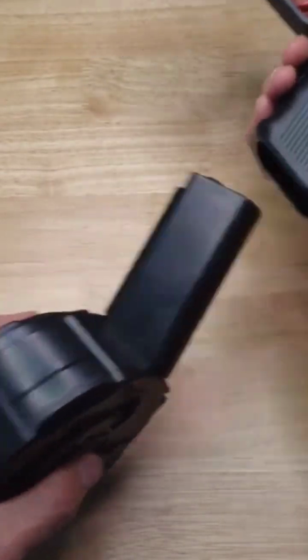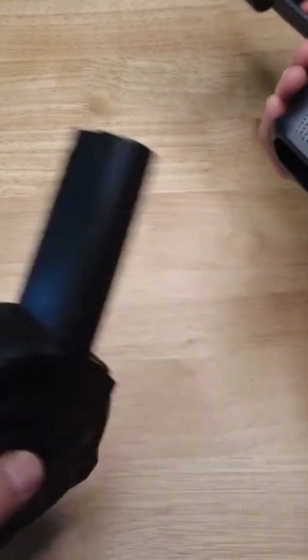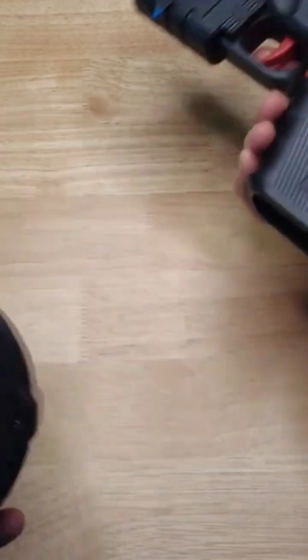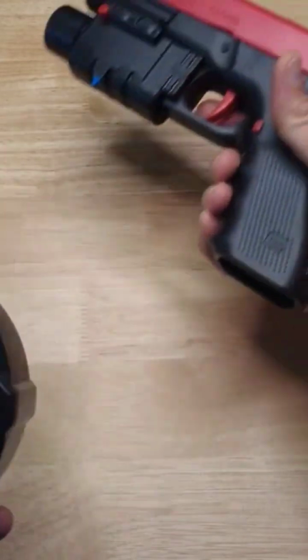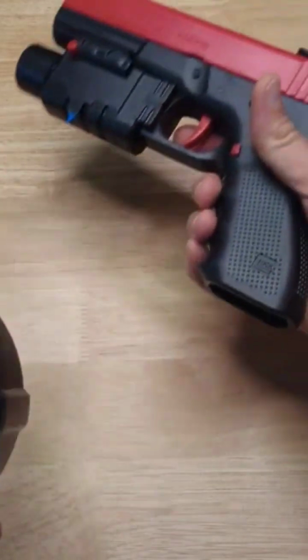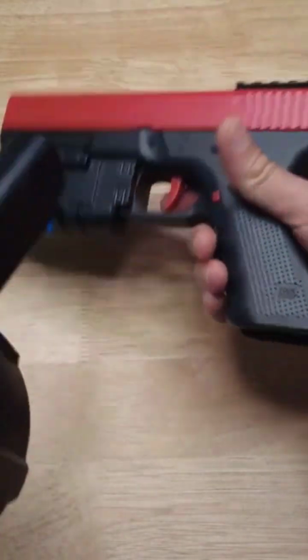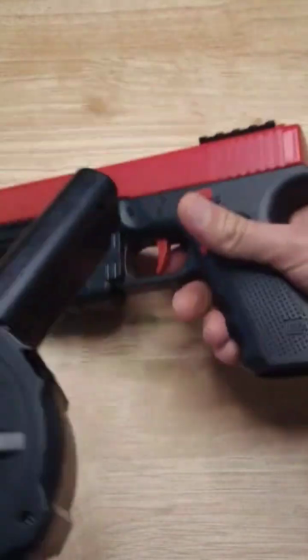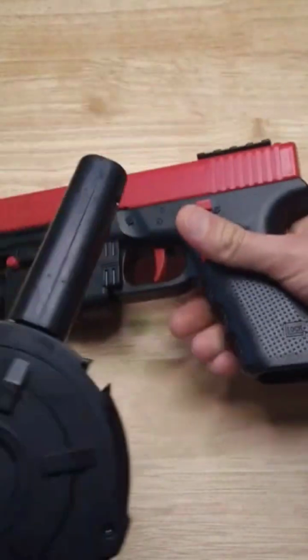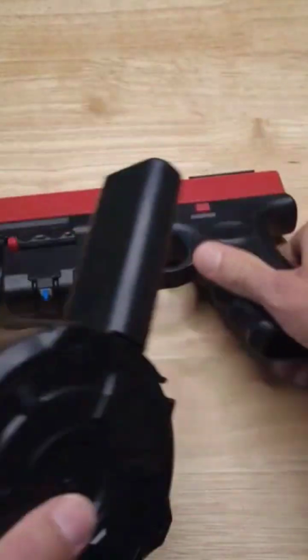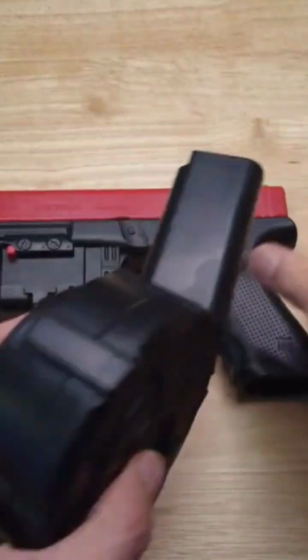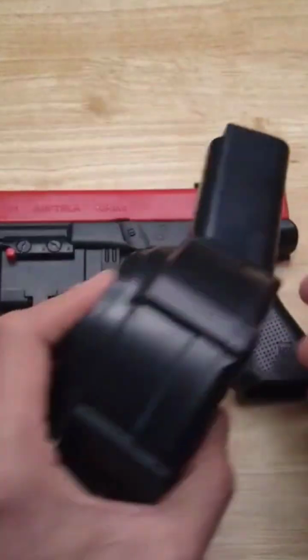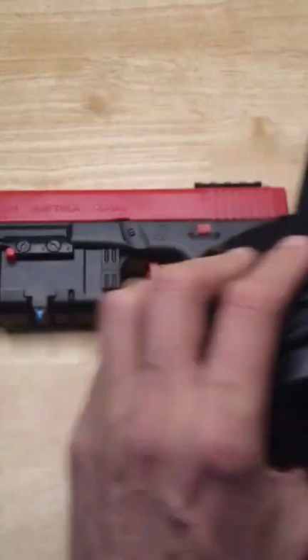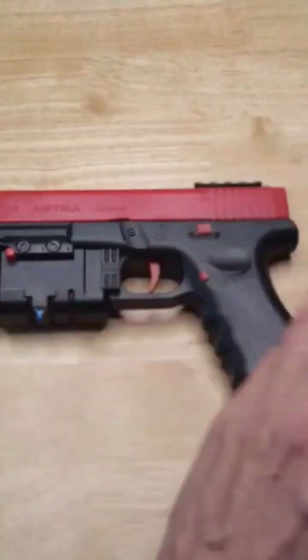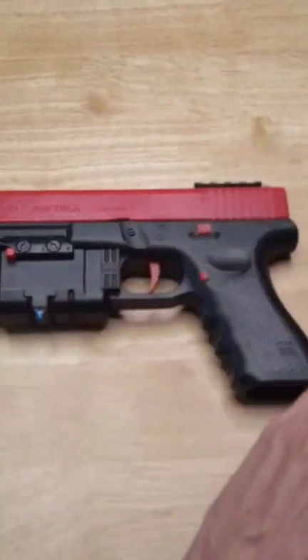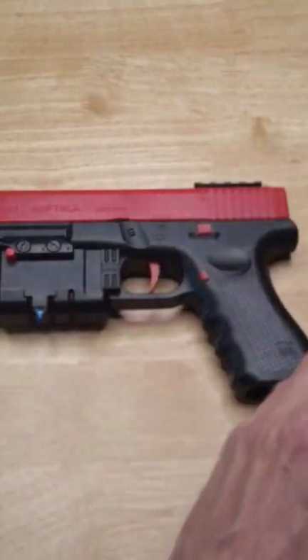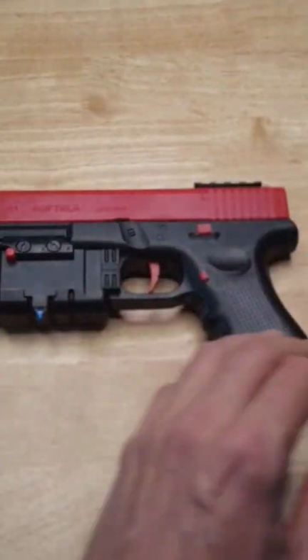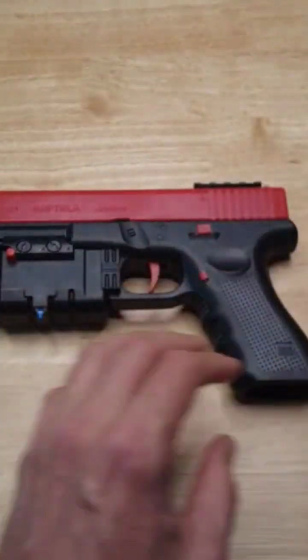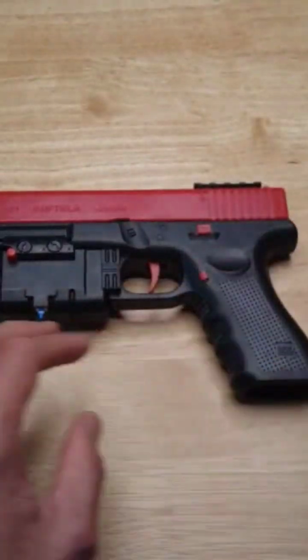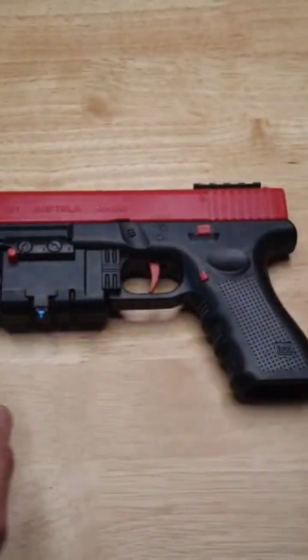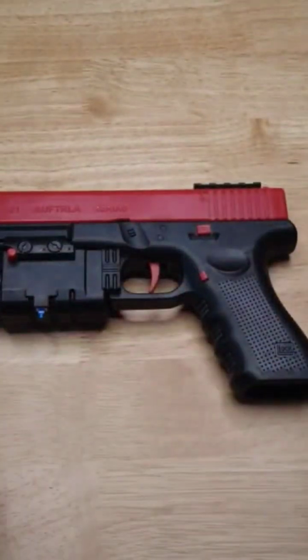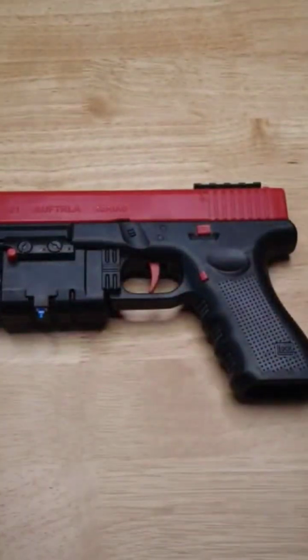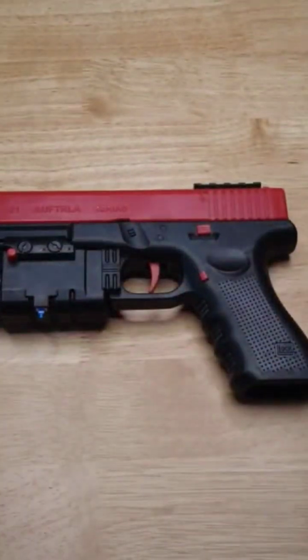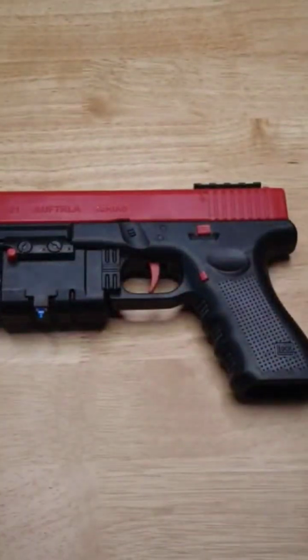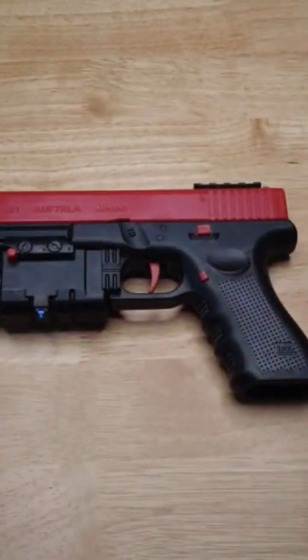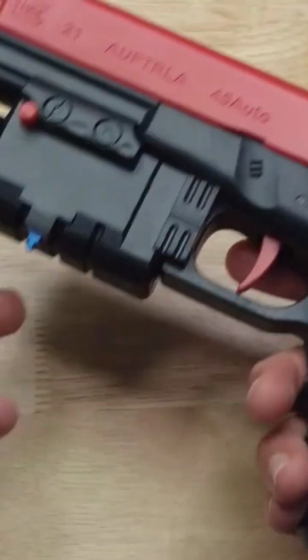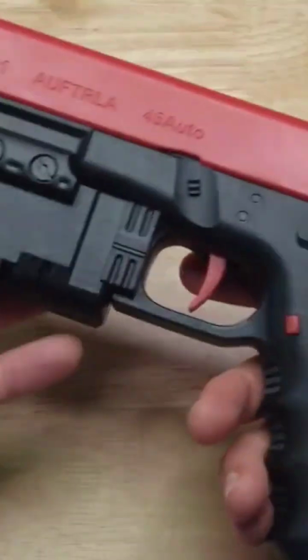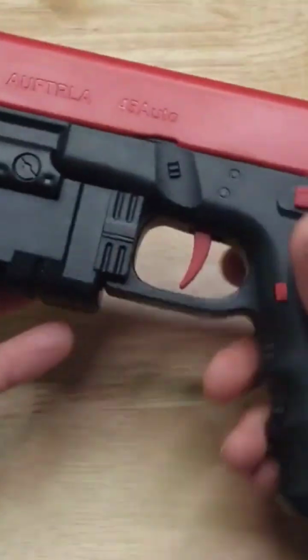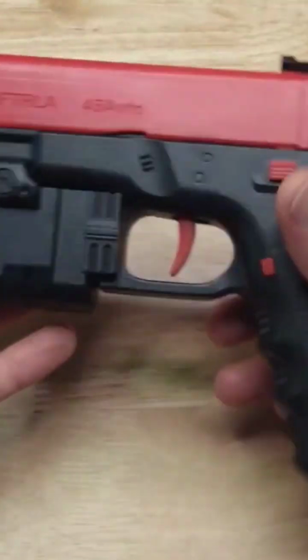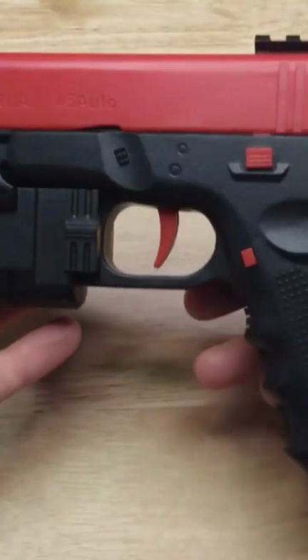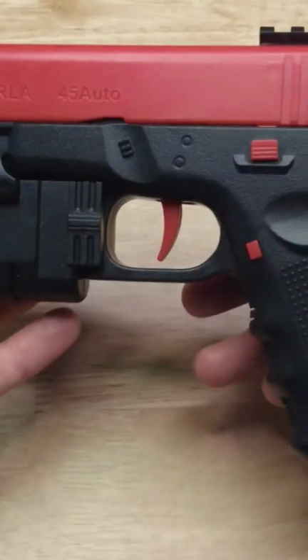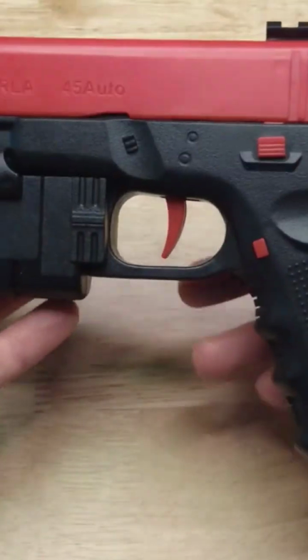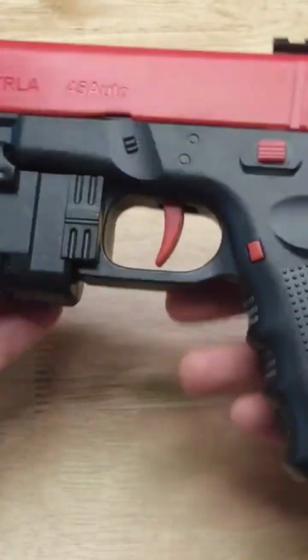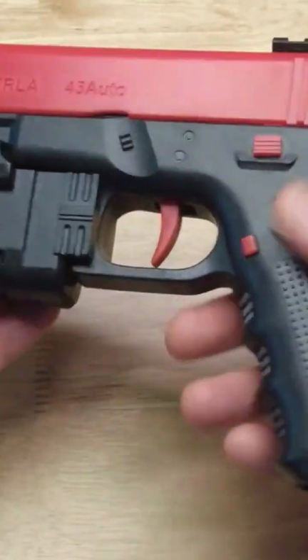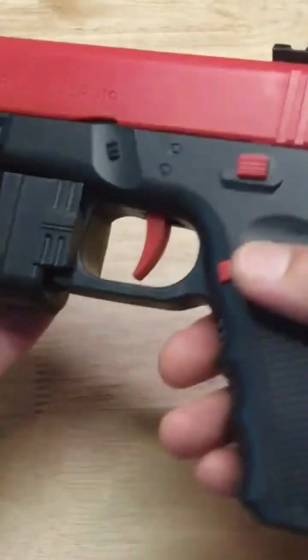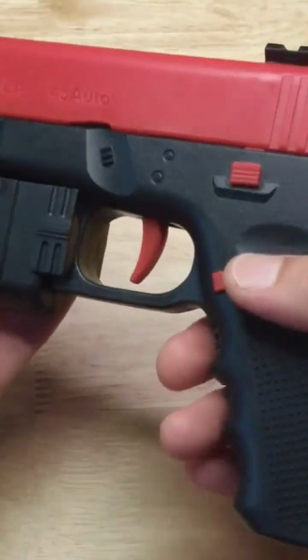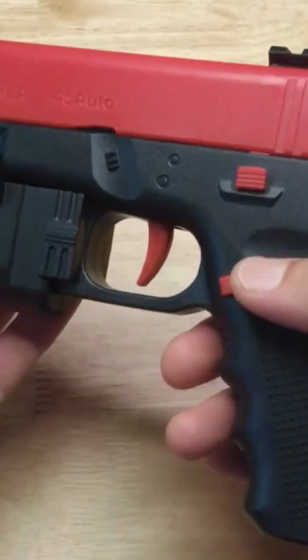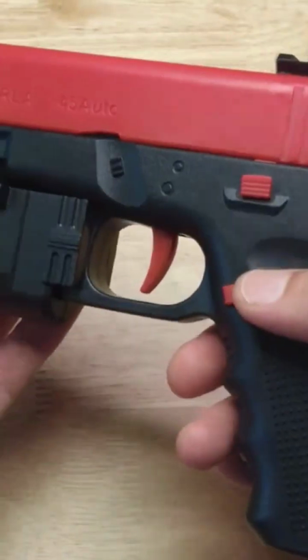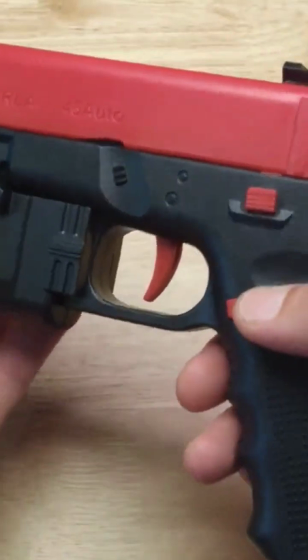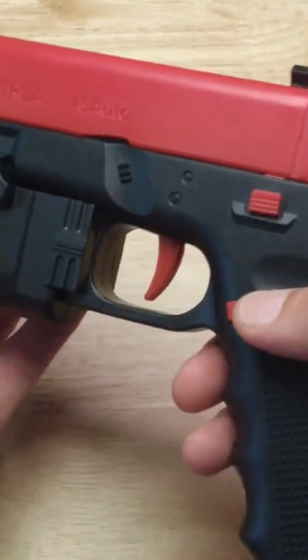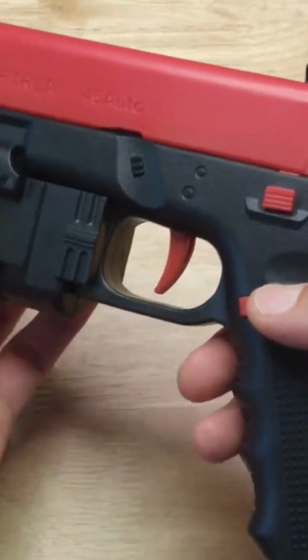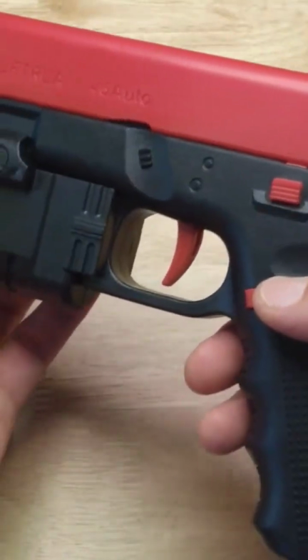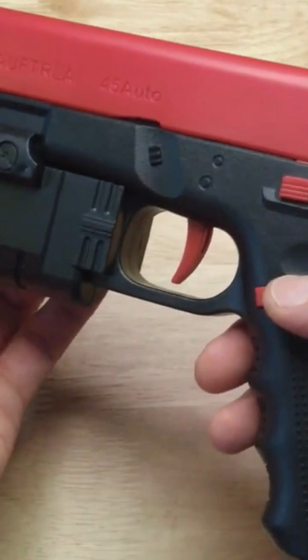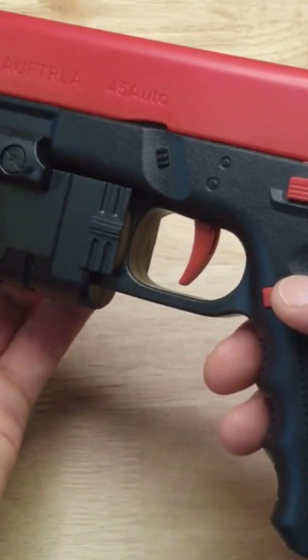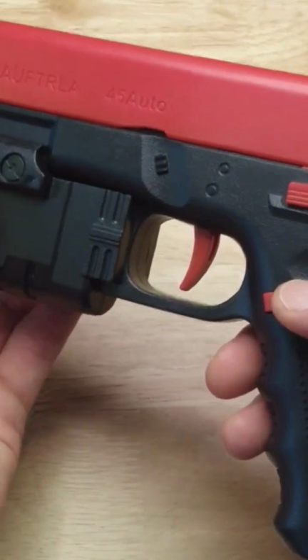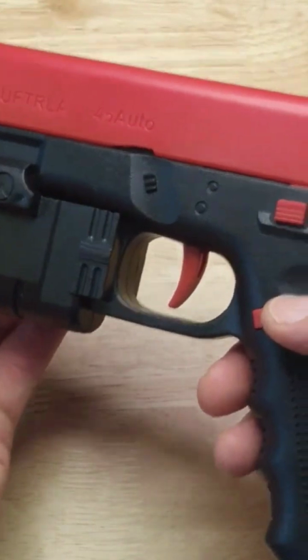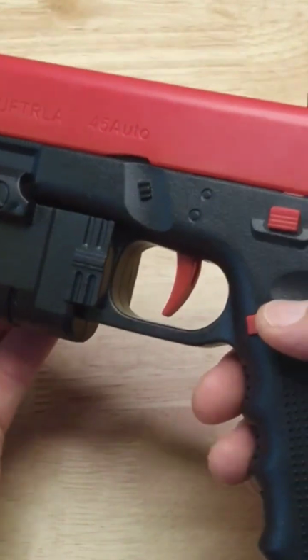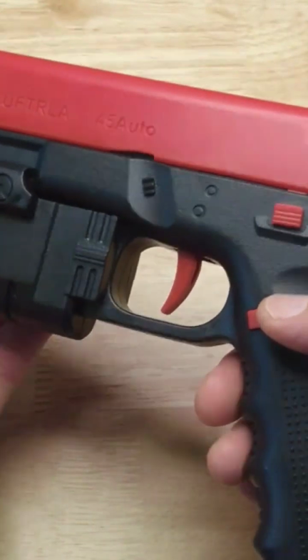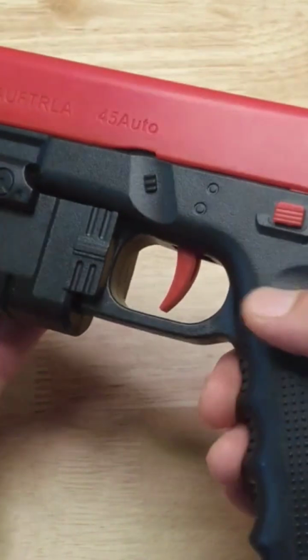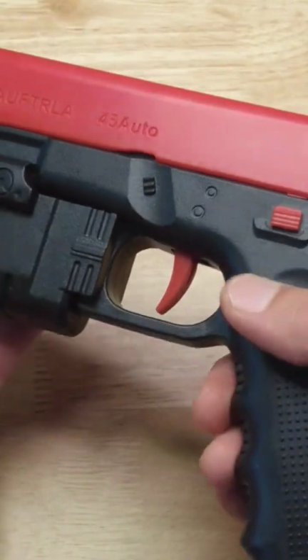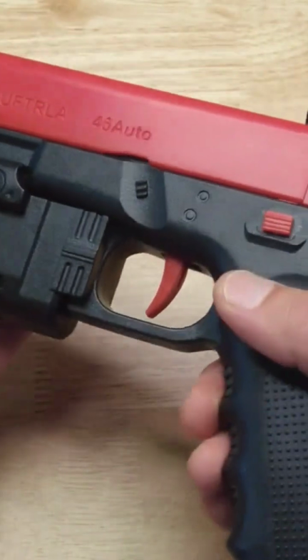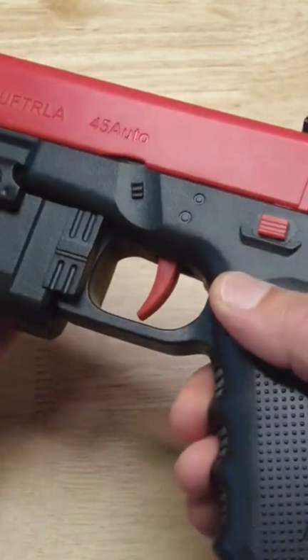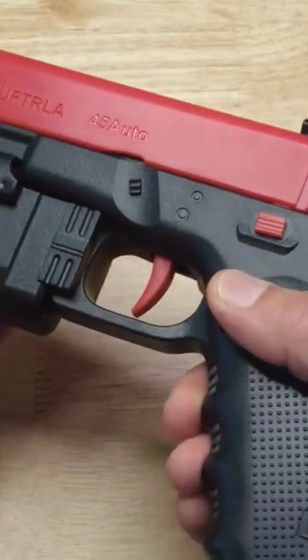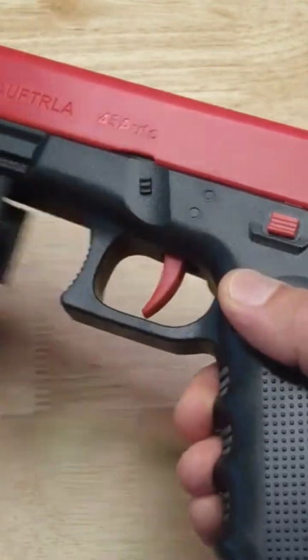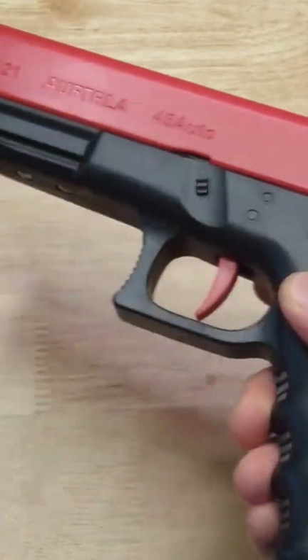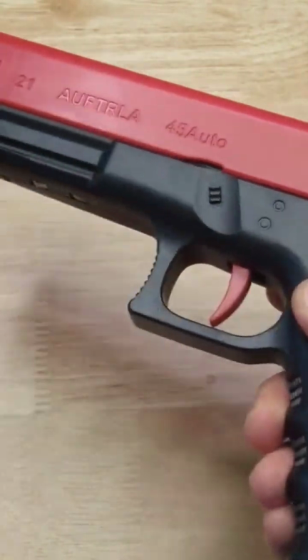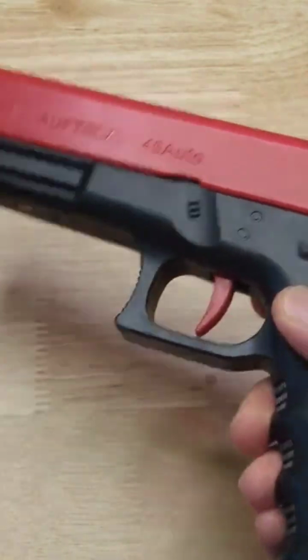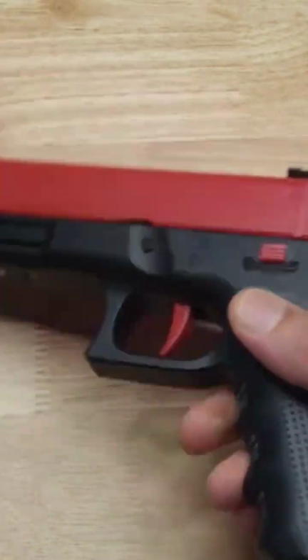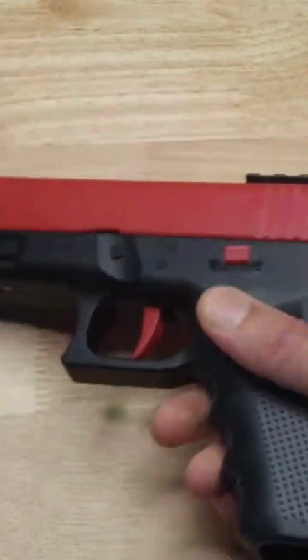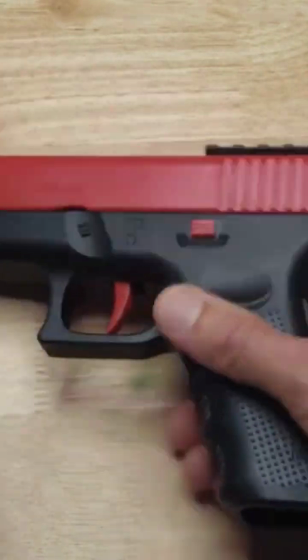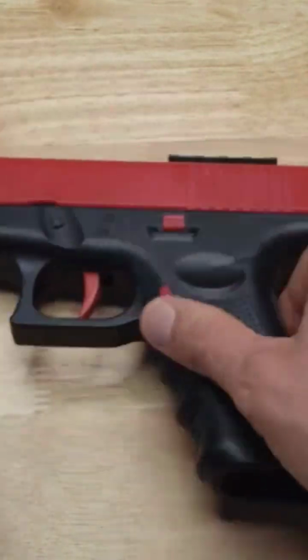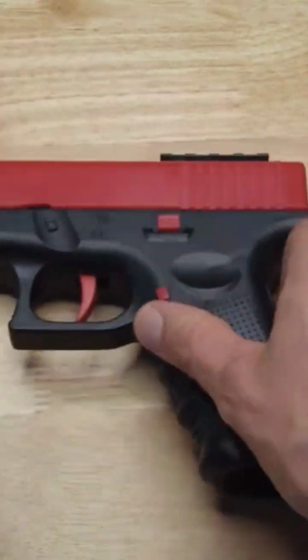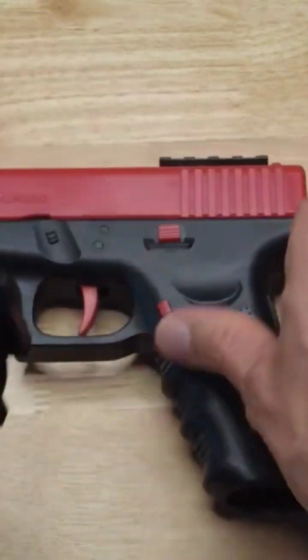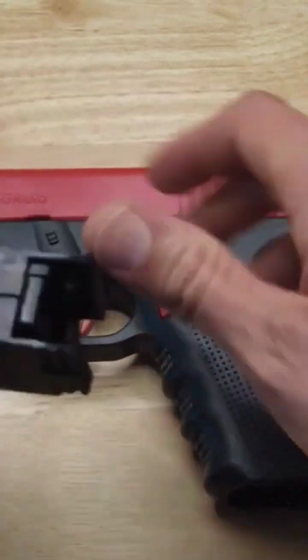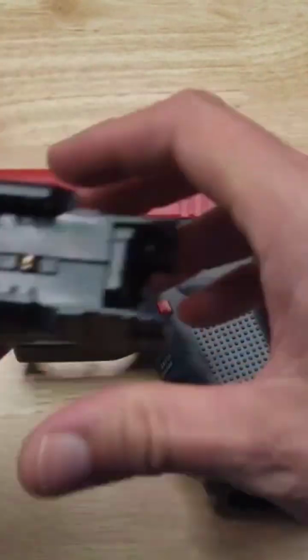Take out the magazine and set that aside. Now we're going to remove the battery compartment — do that by pushing this red button here and that slides off.